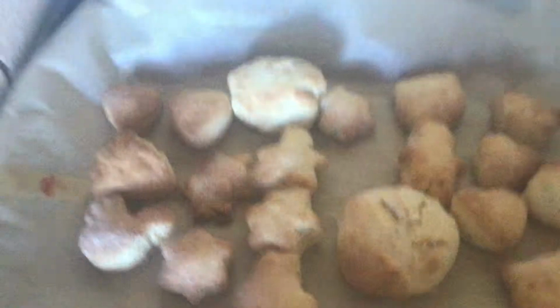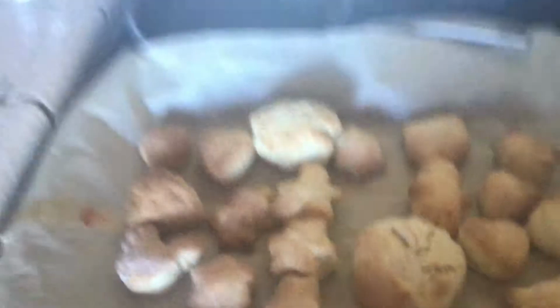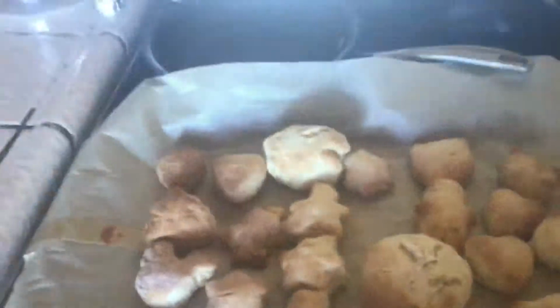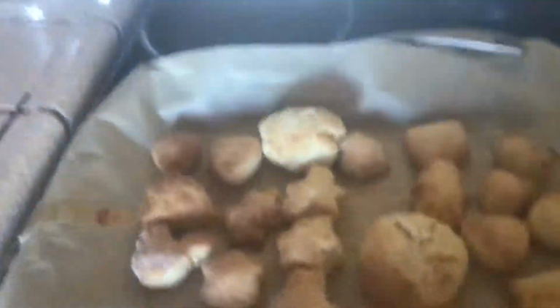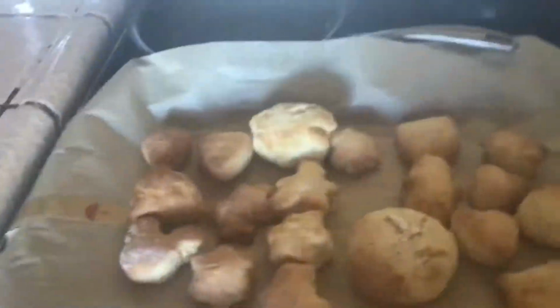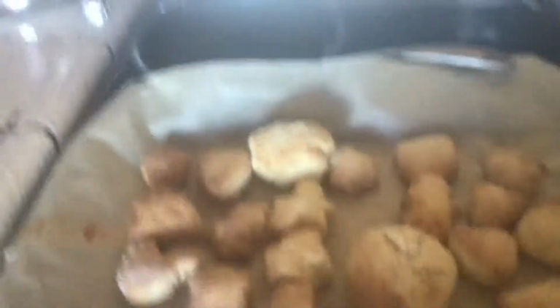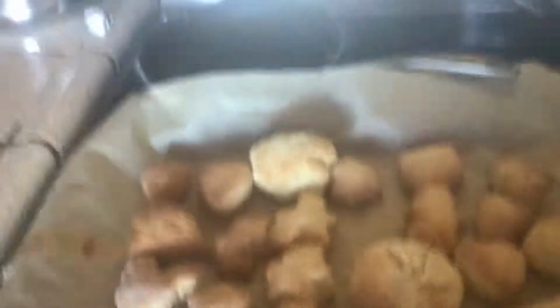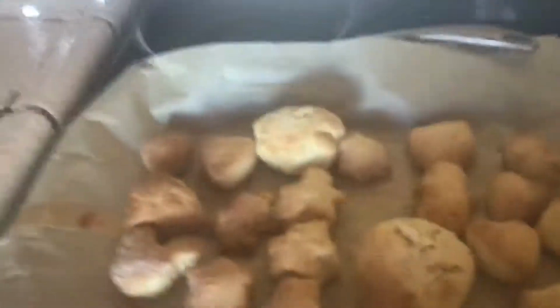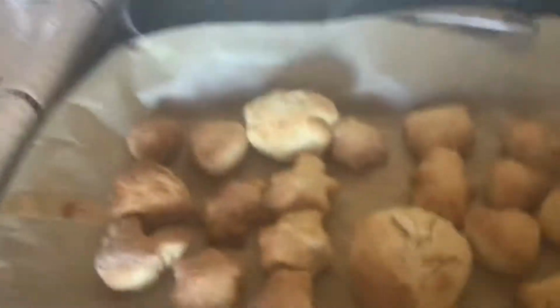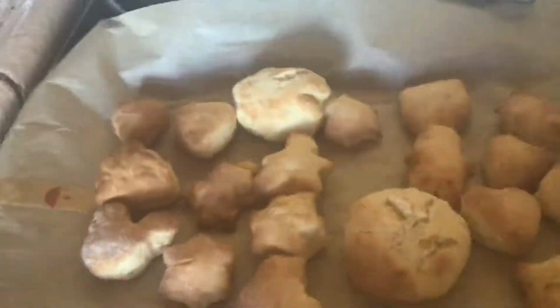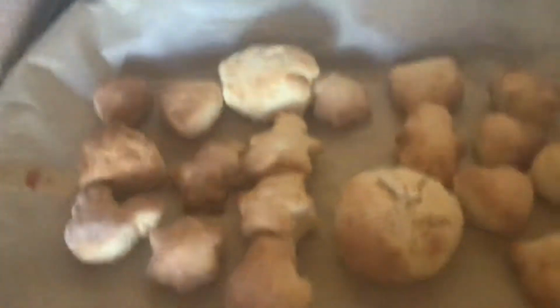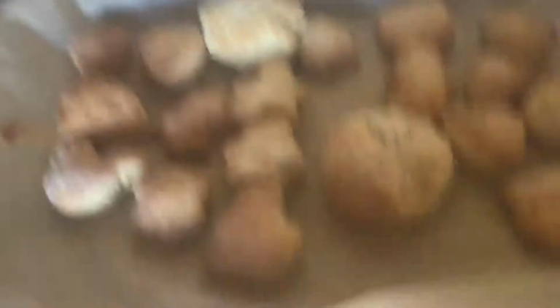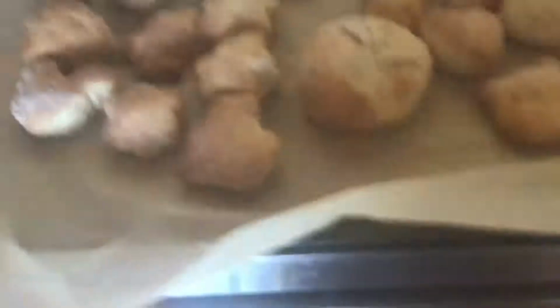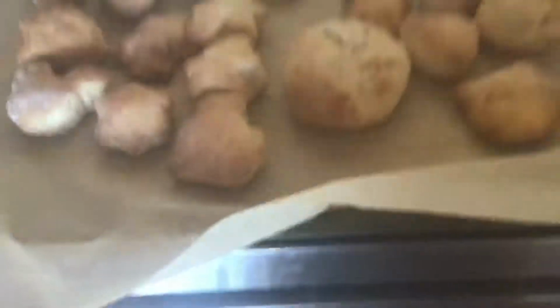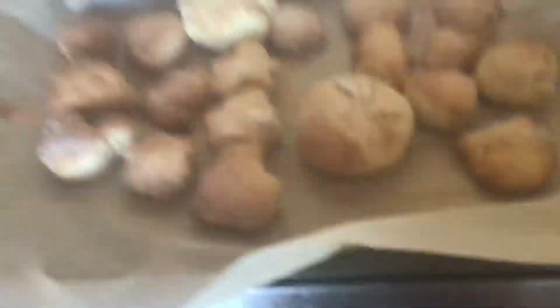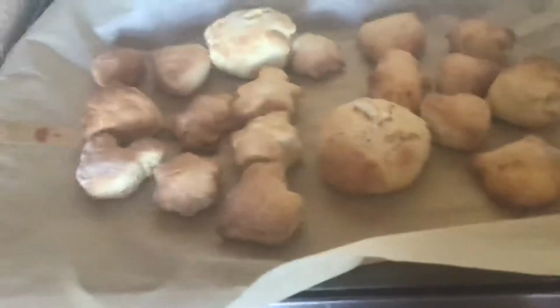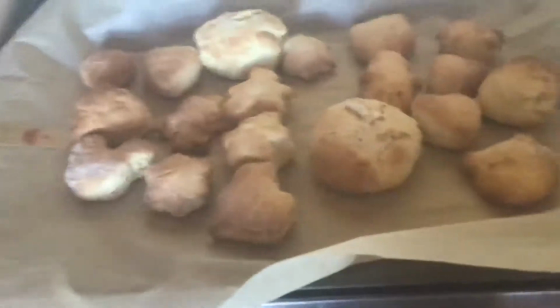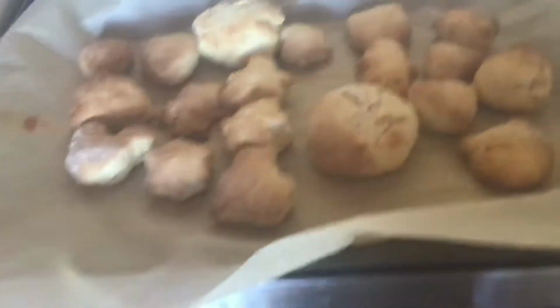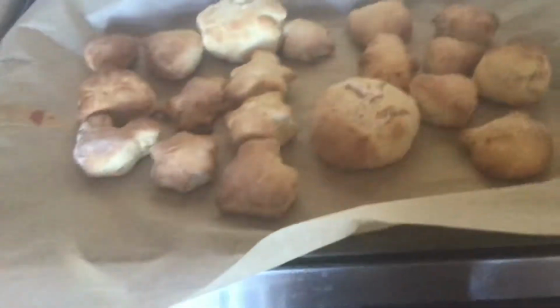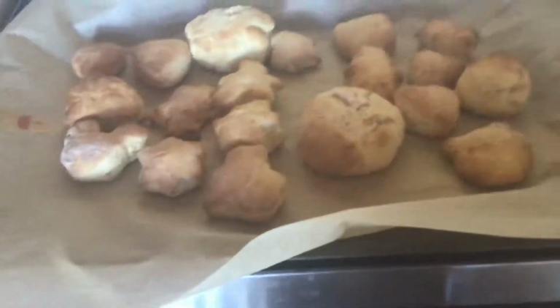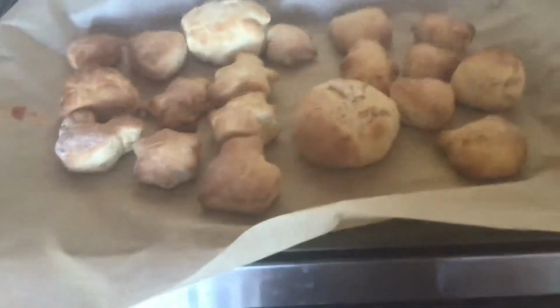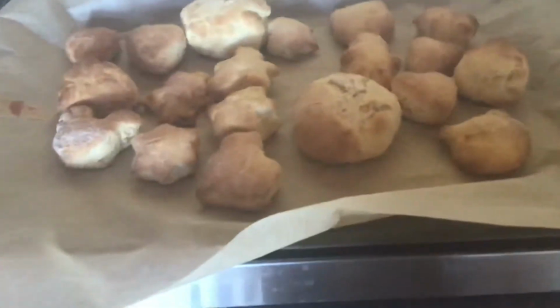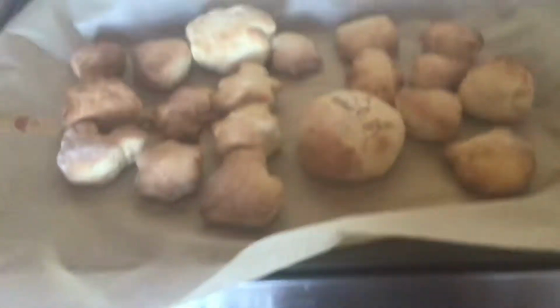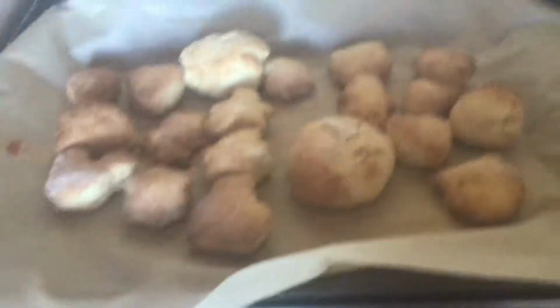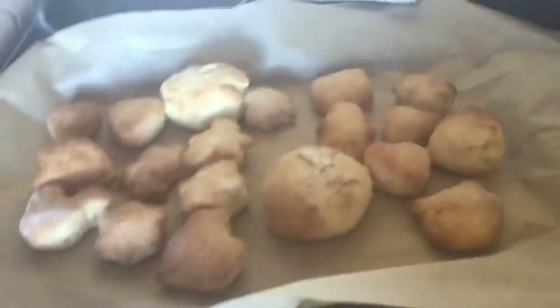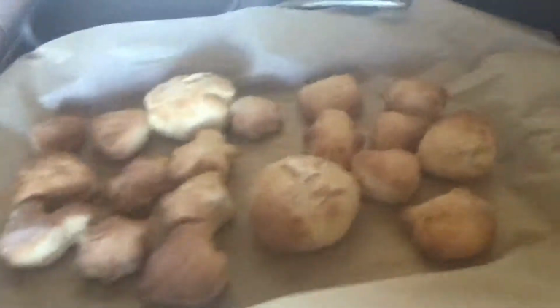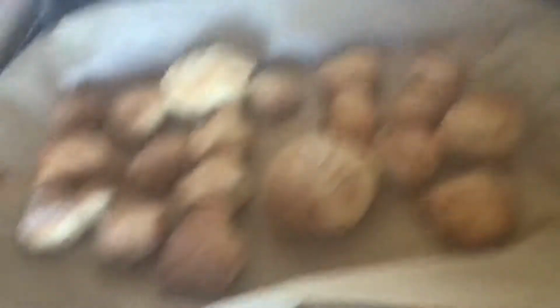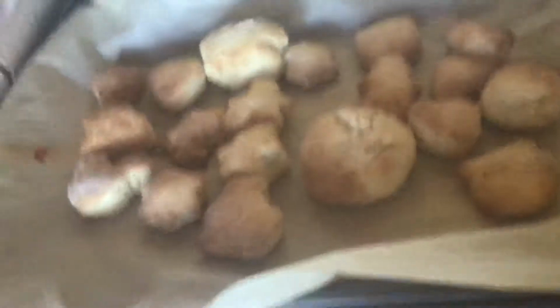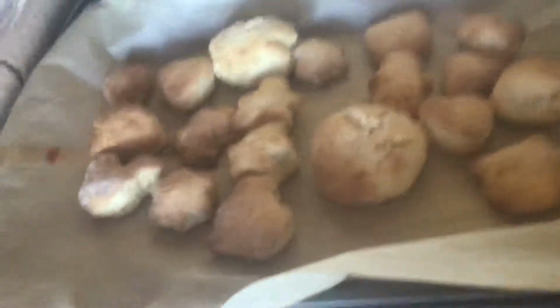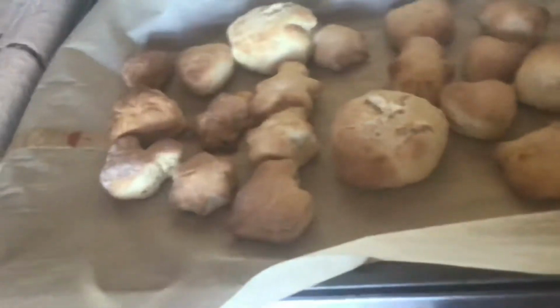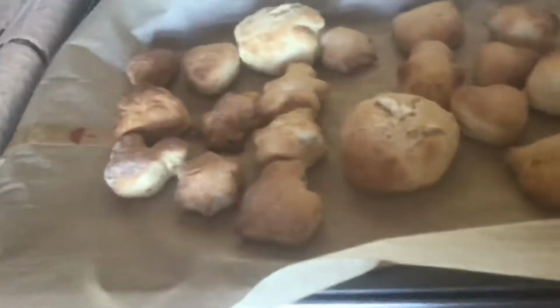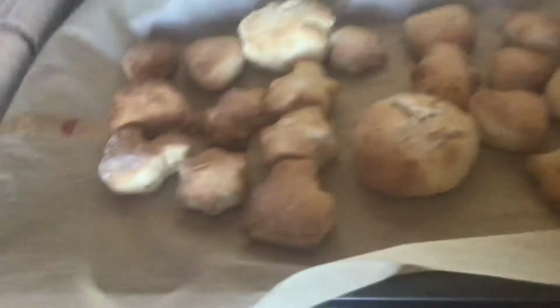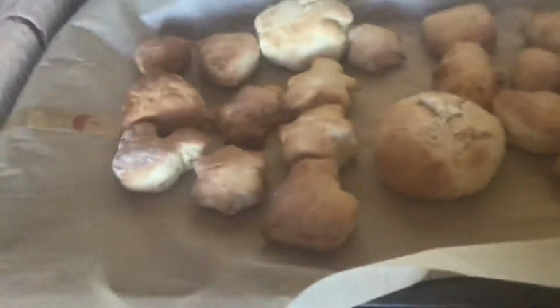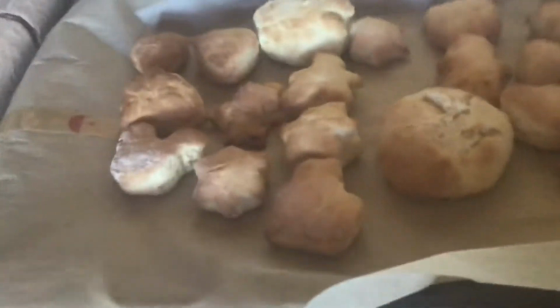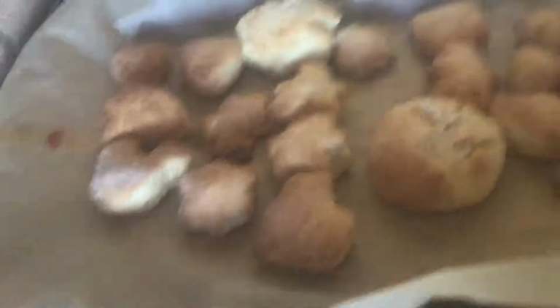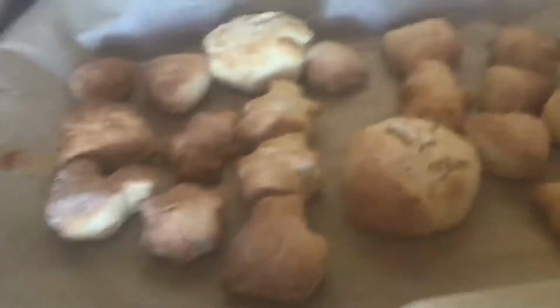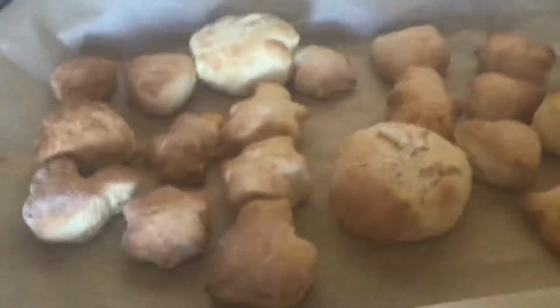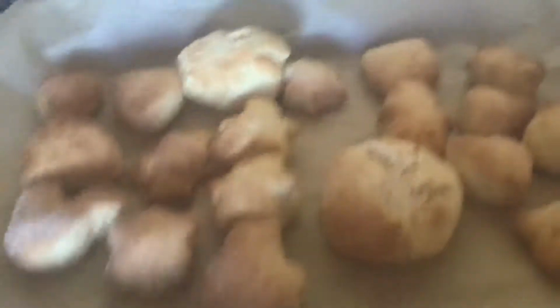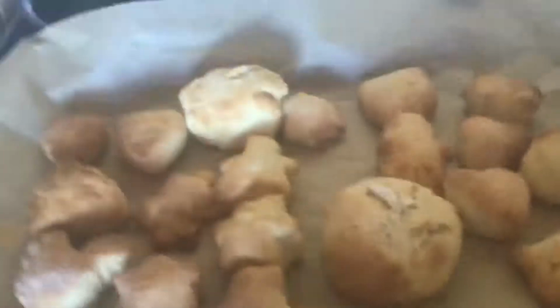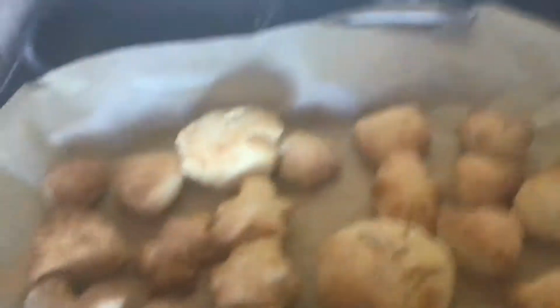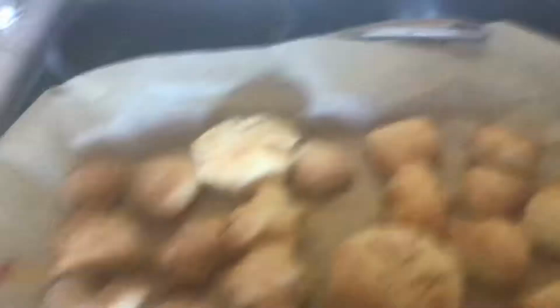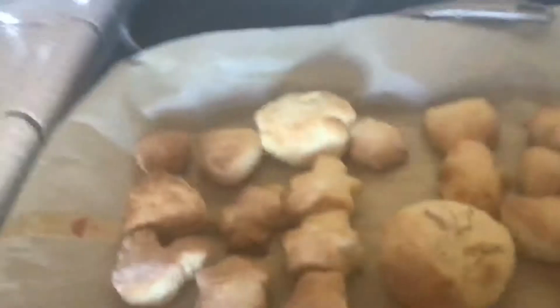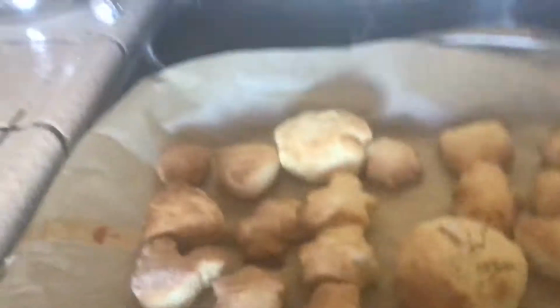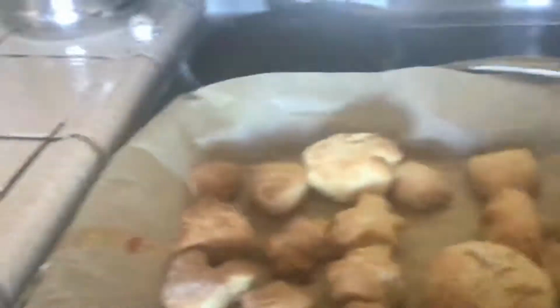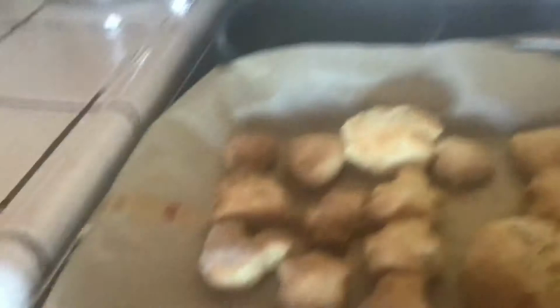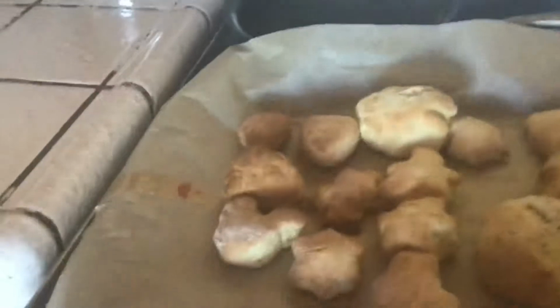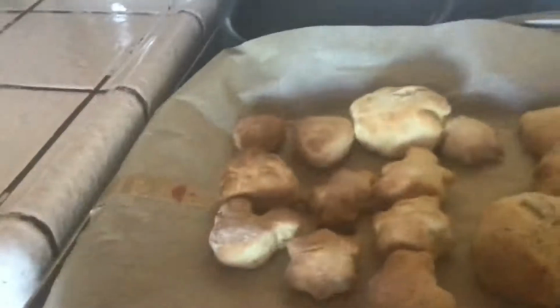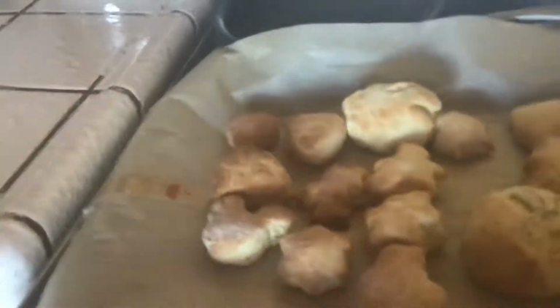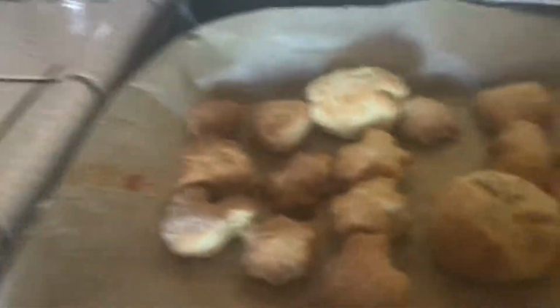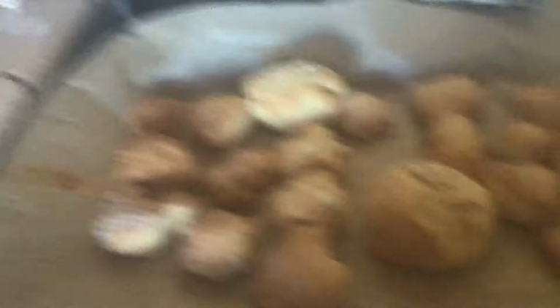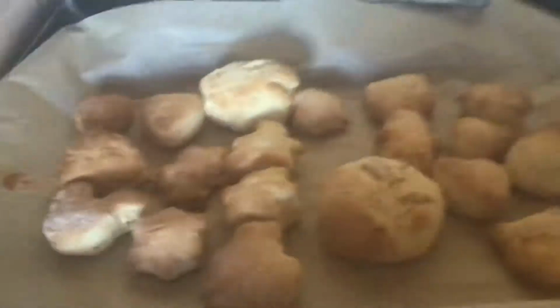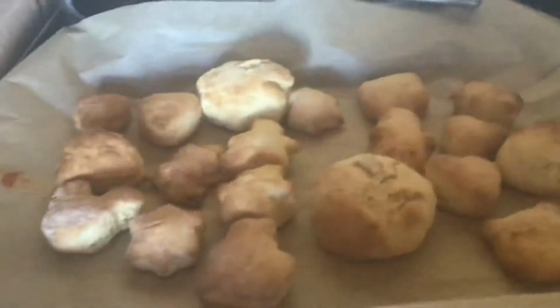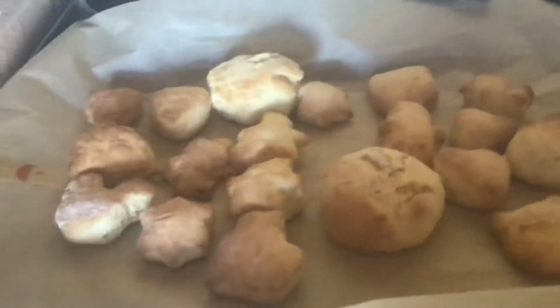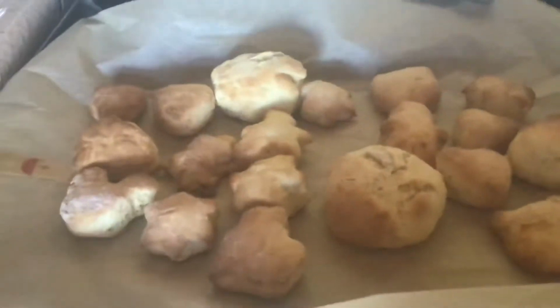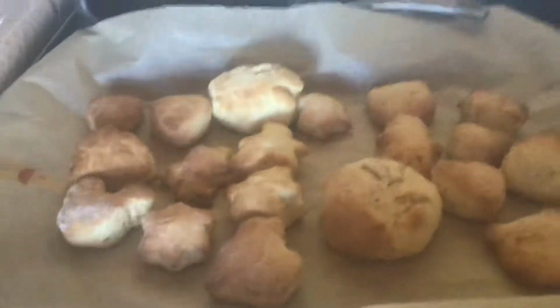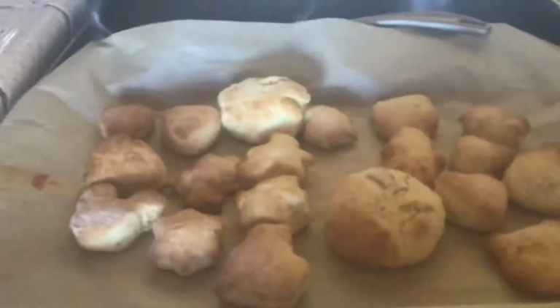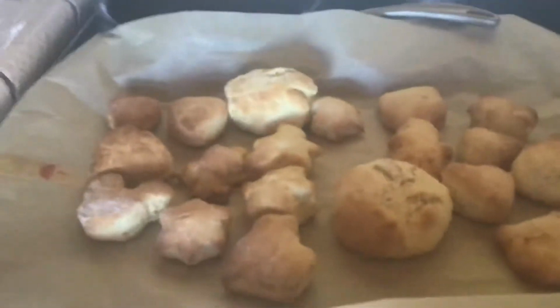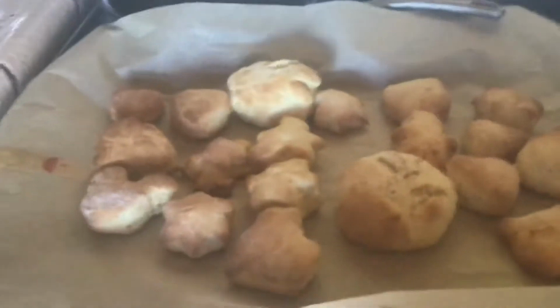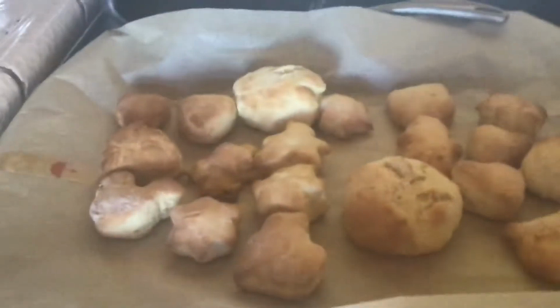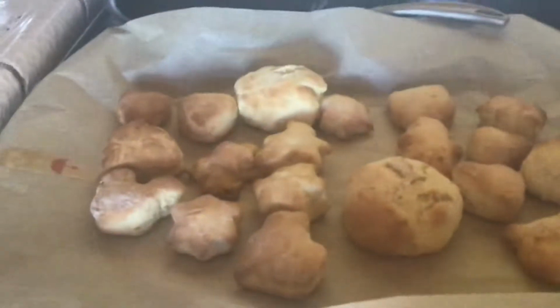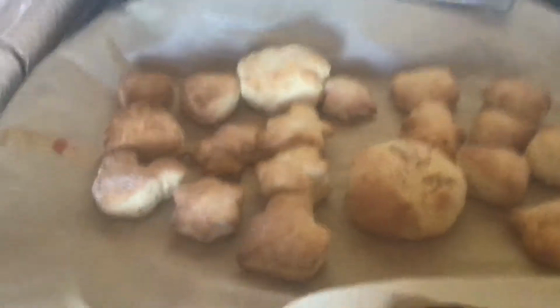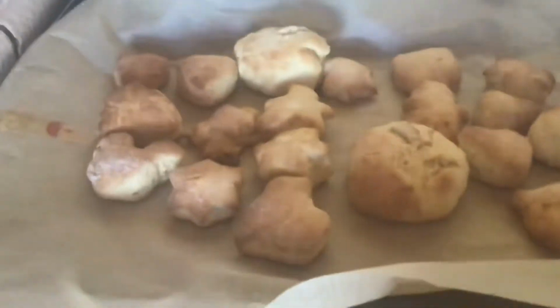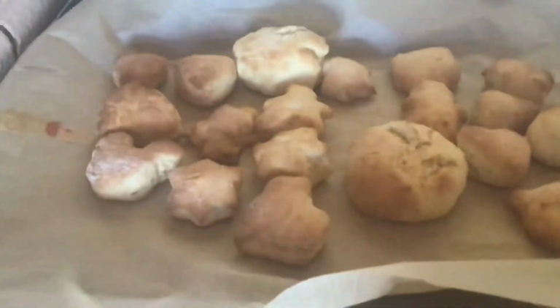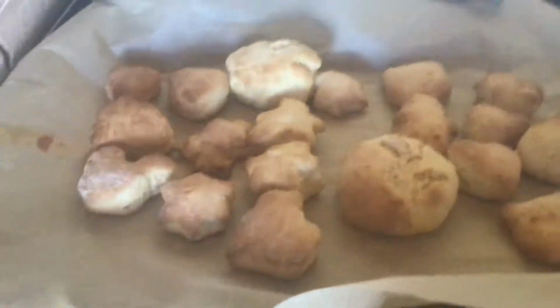Hey guys, today me and my dad made some biscuits. What do you think of them, Dad? I think they're beautiful.